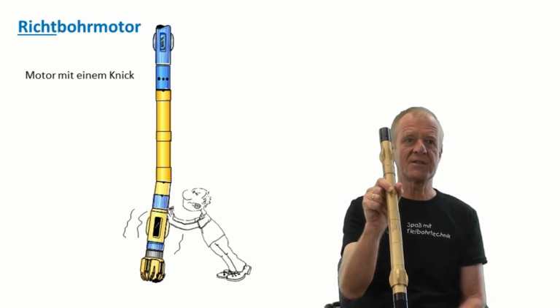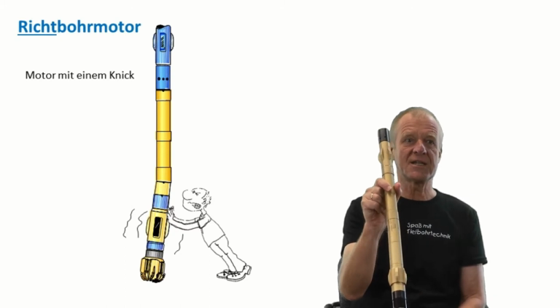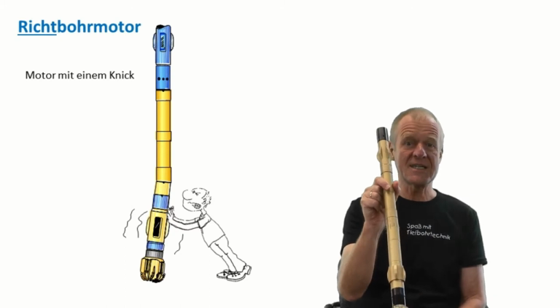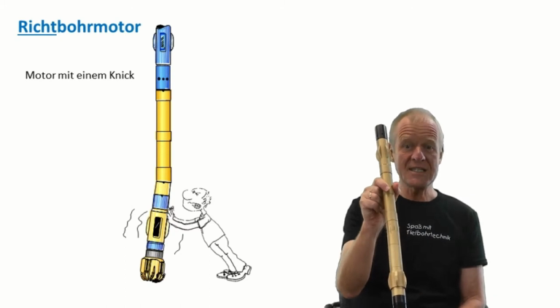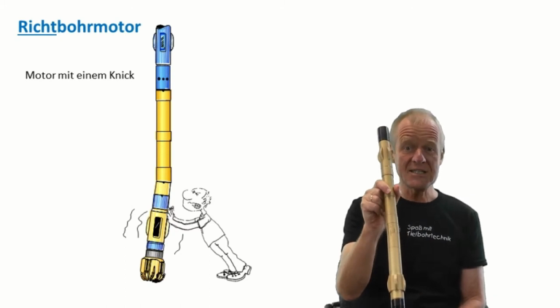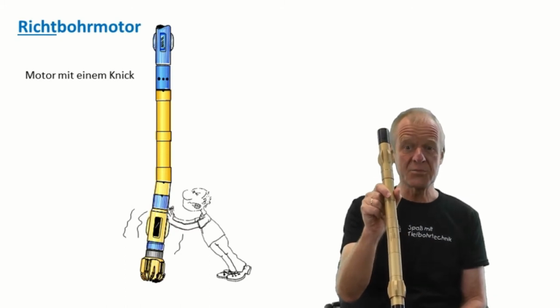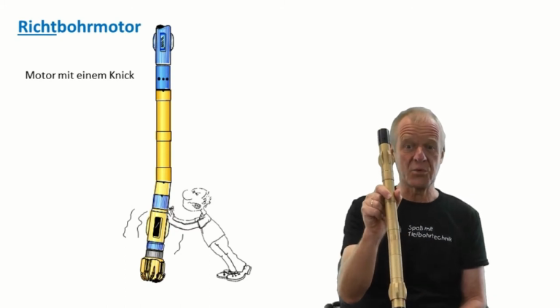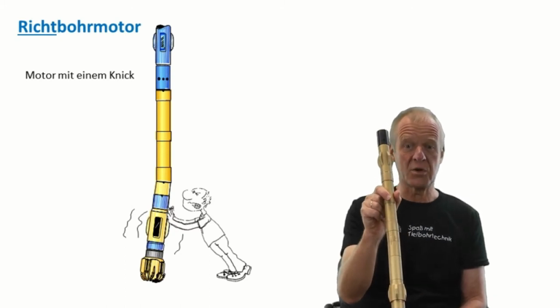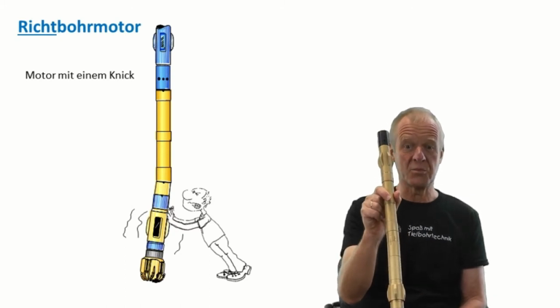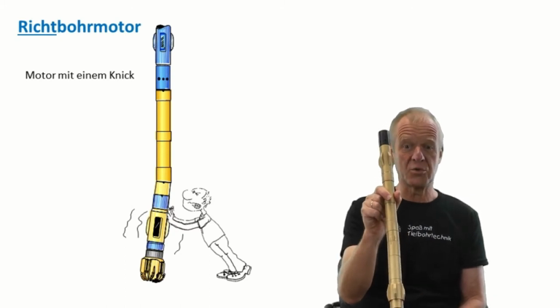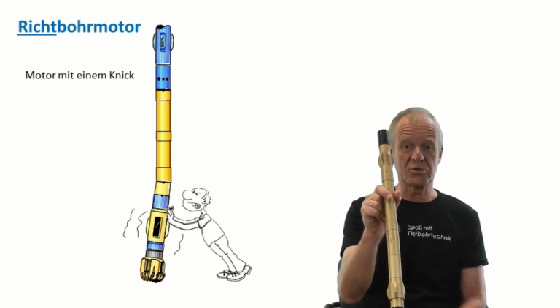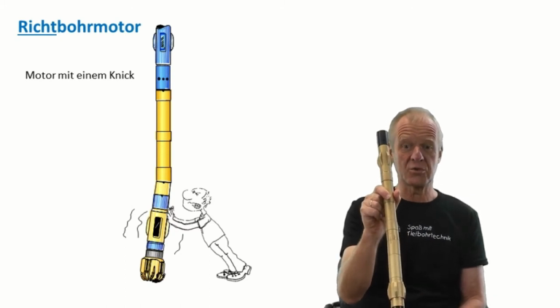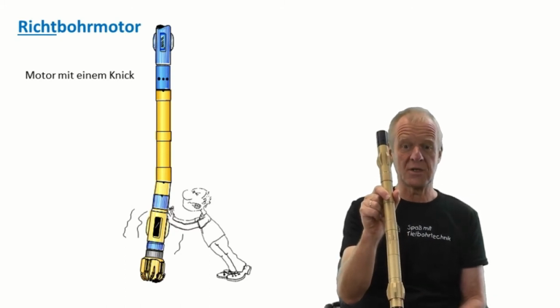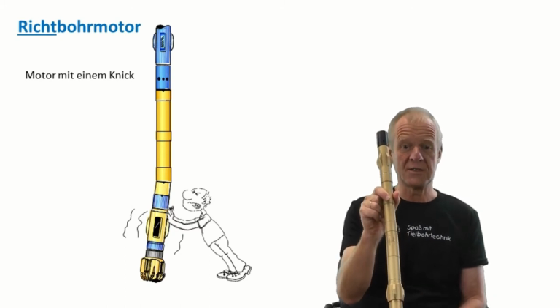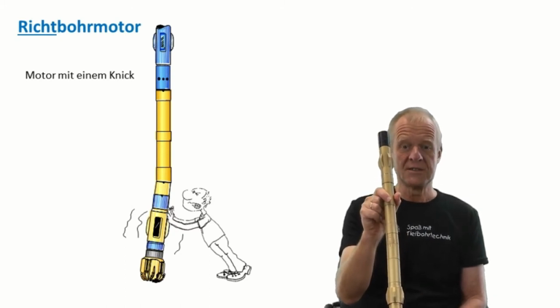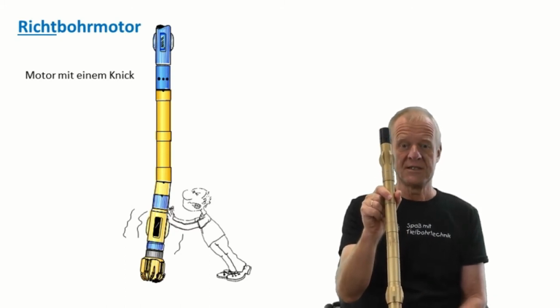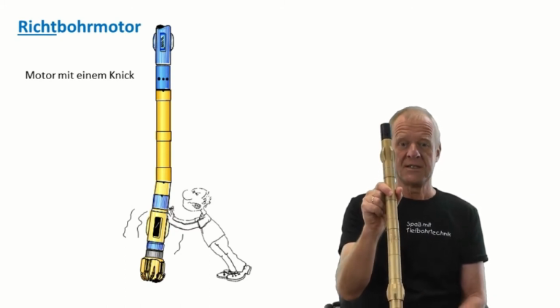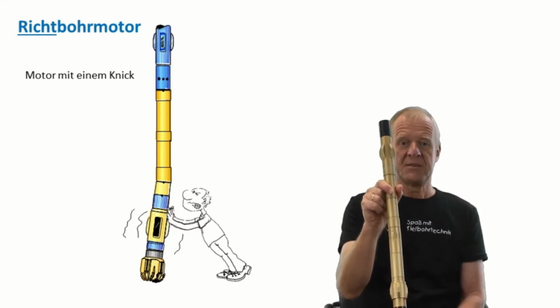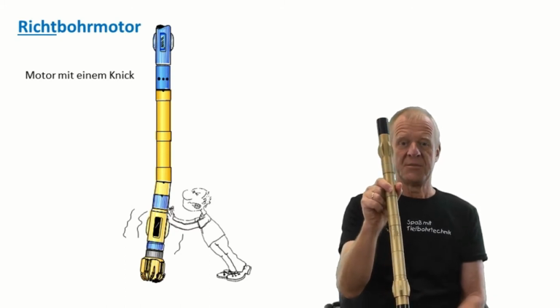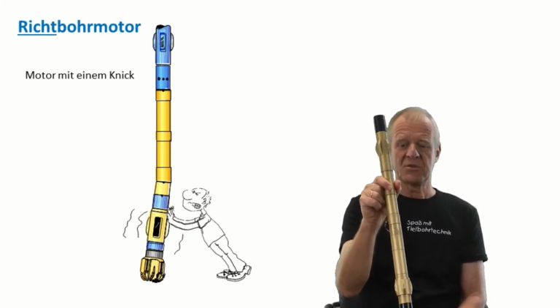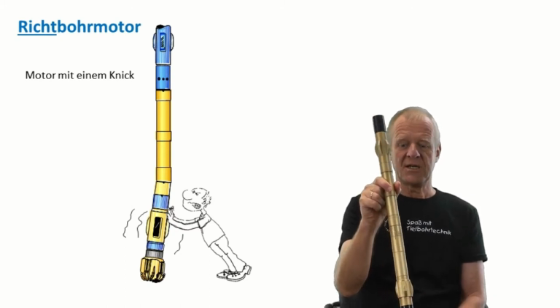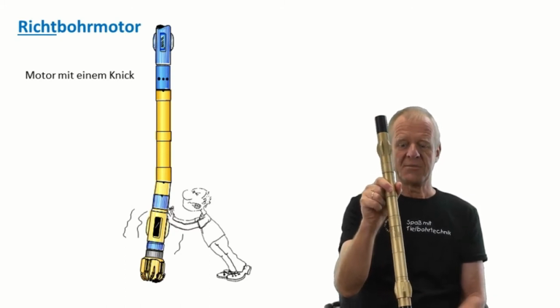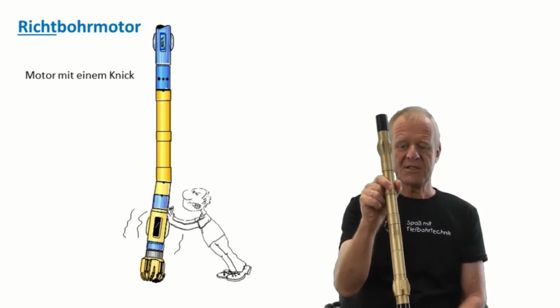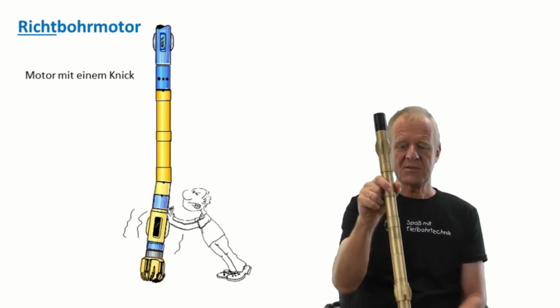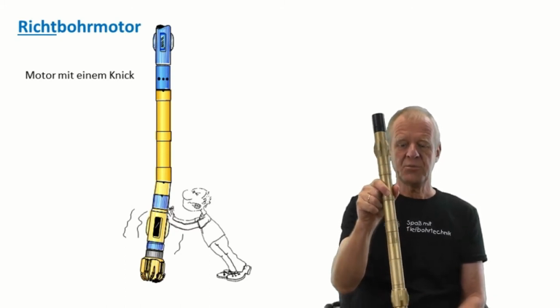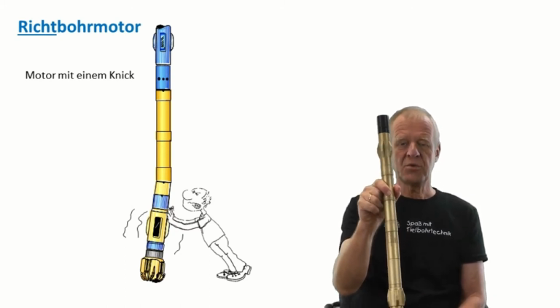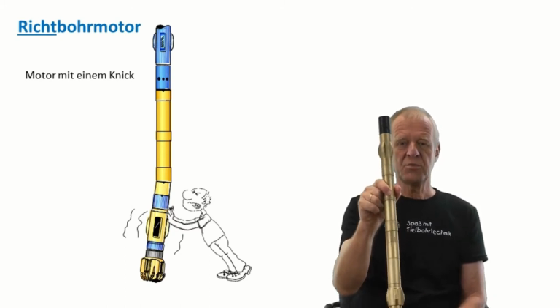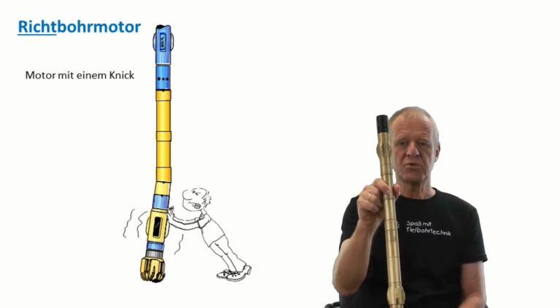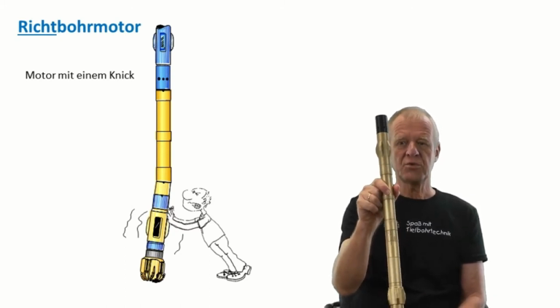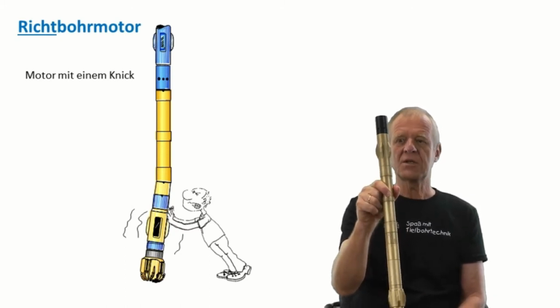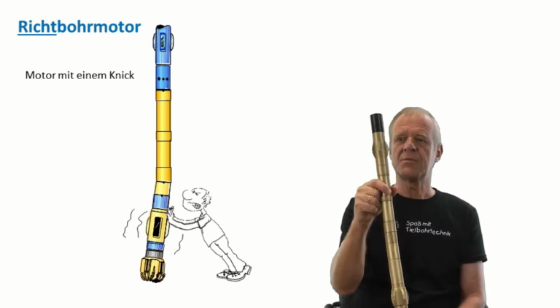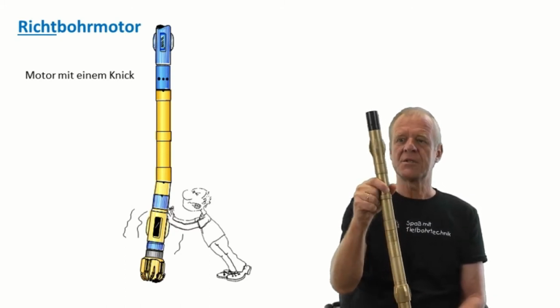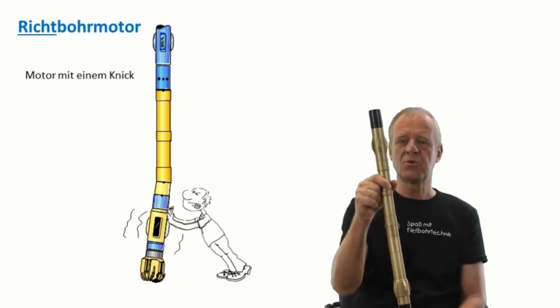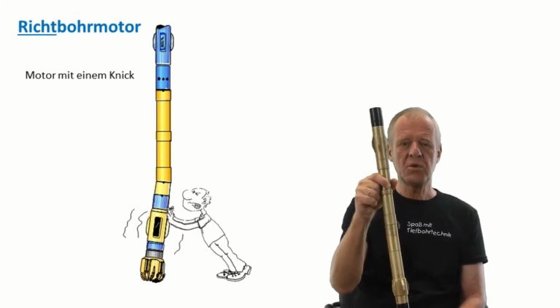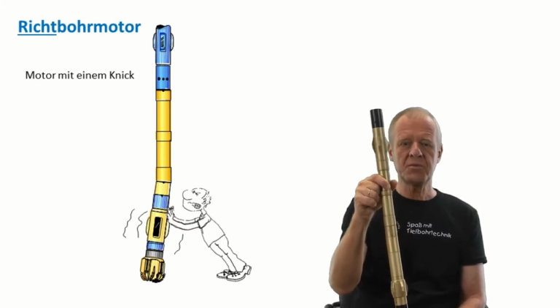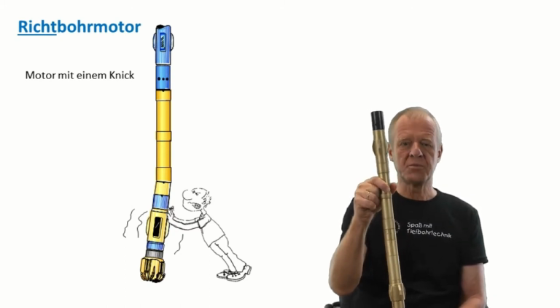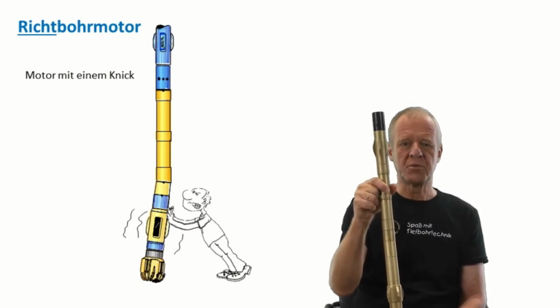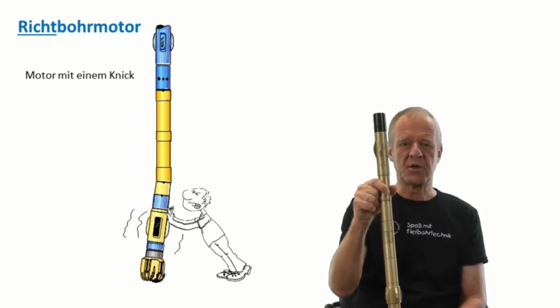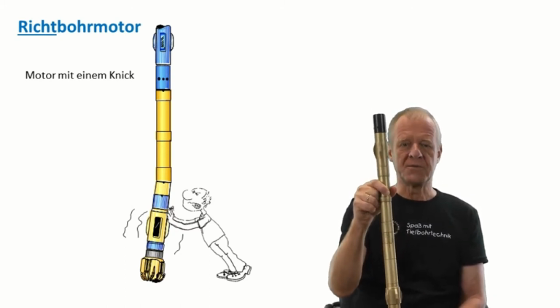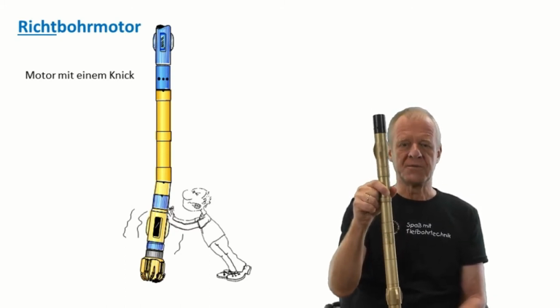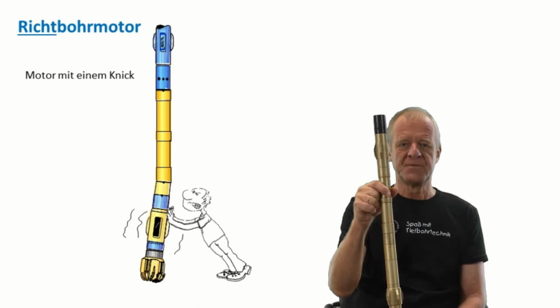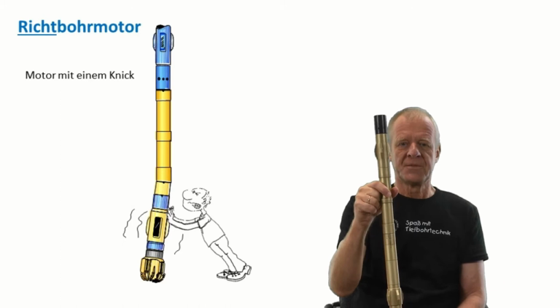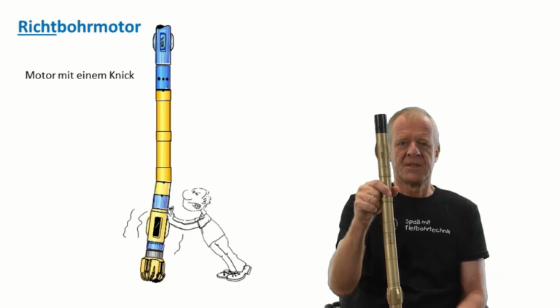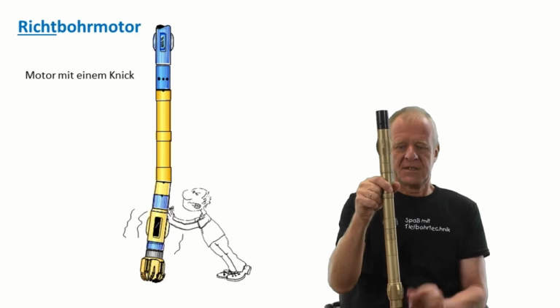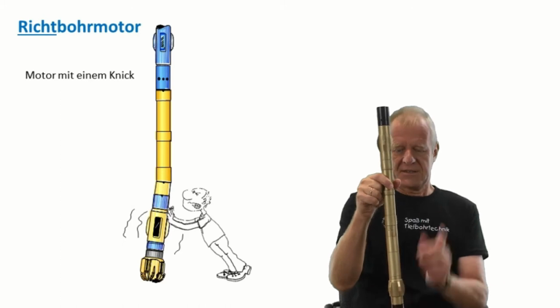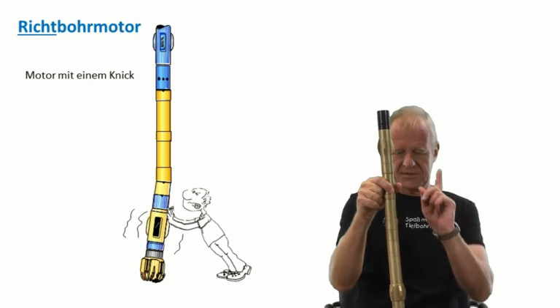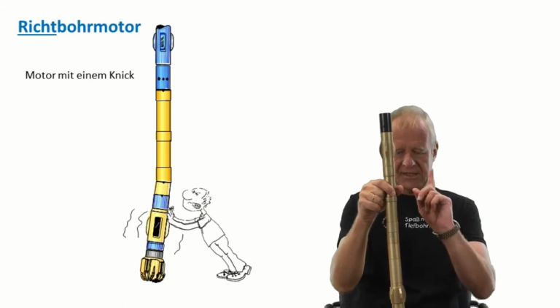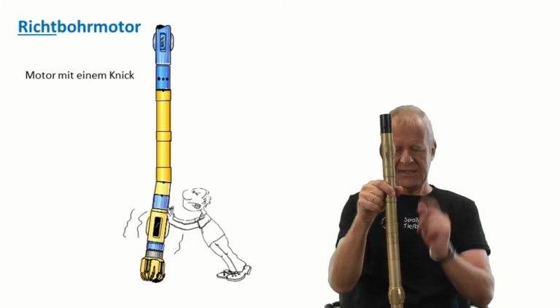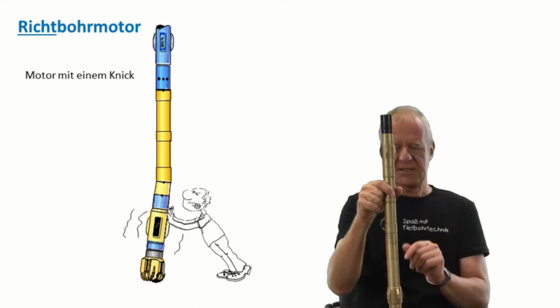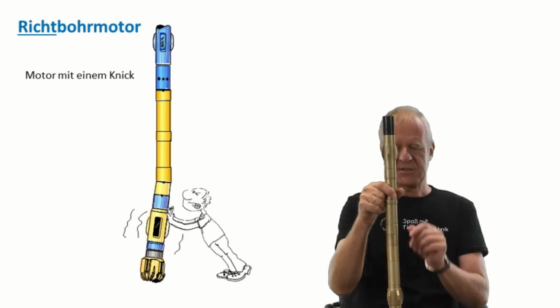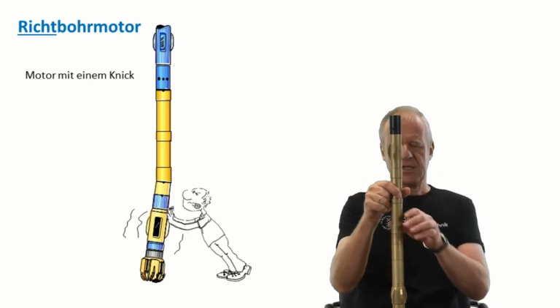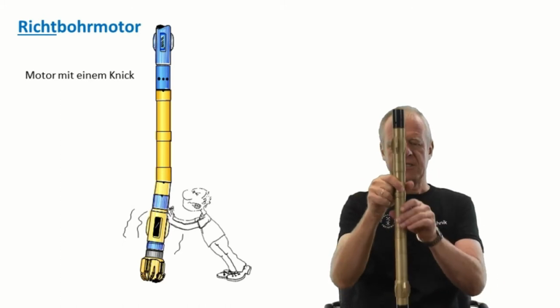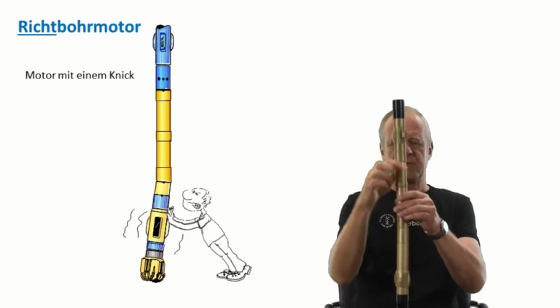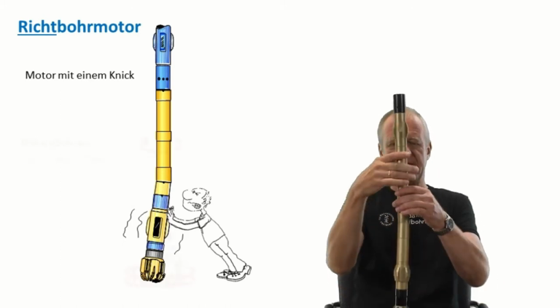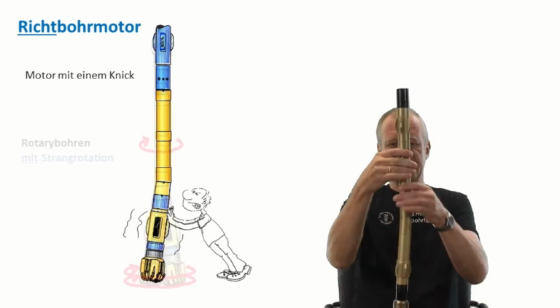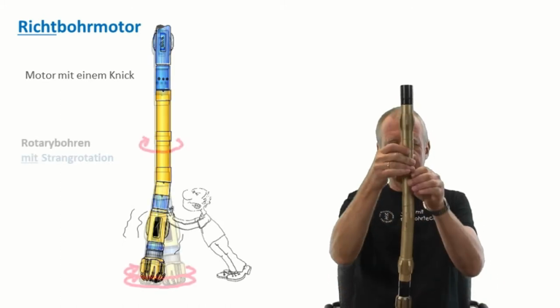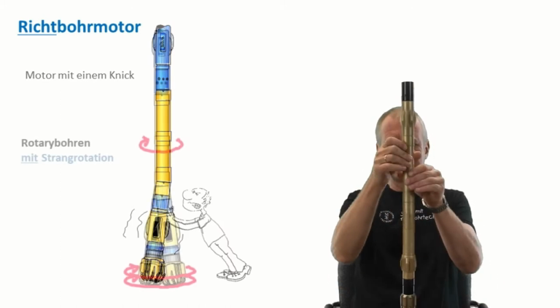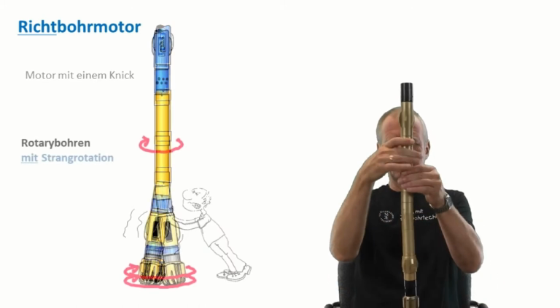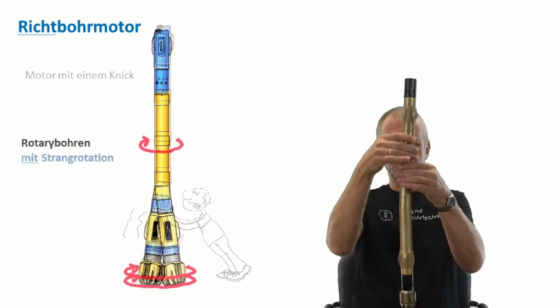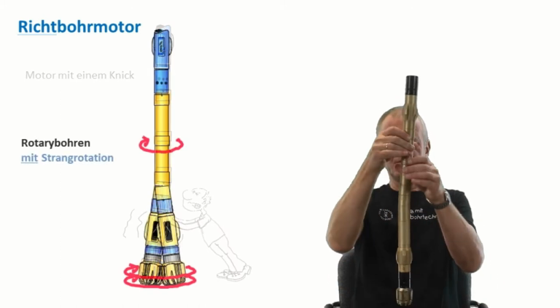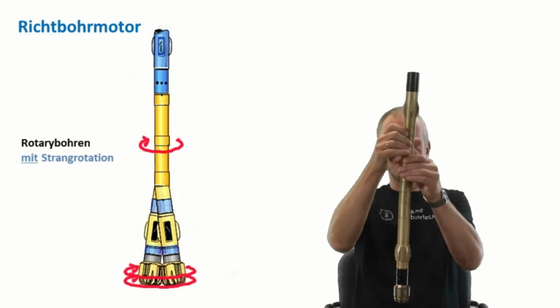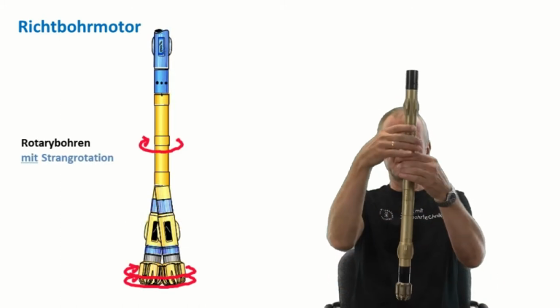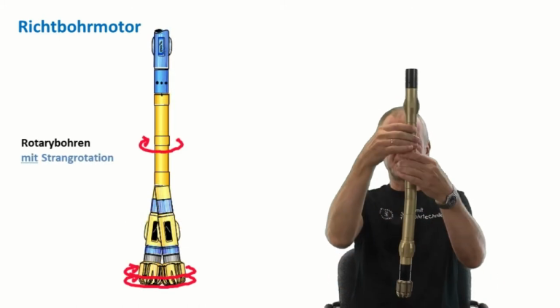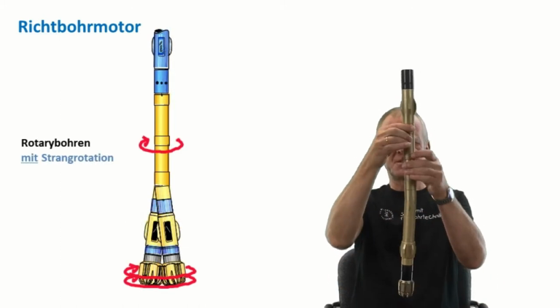A downhole motor with a bent is called a directional downhole motor. With the directional motor, we can drill curves. I will show you how.